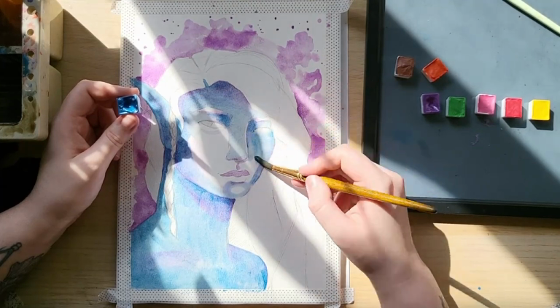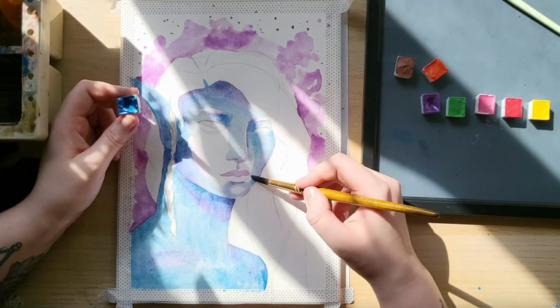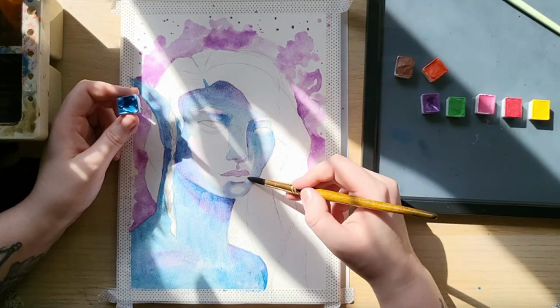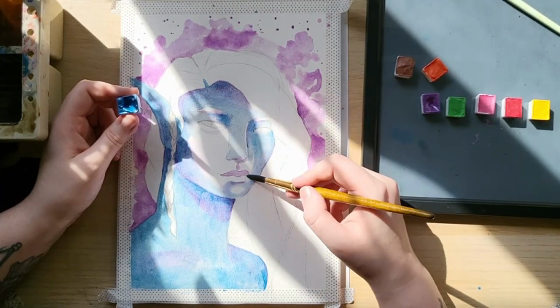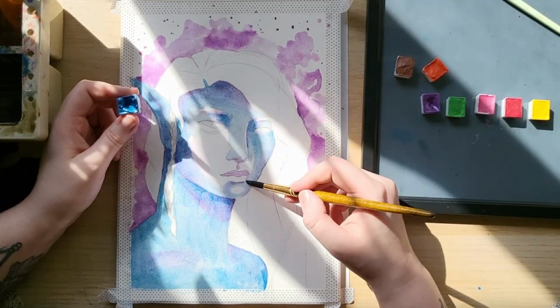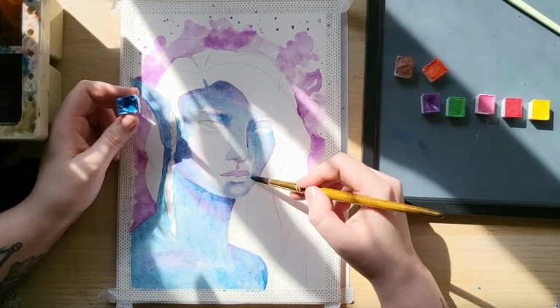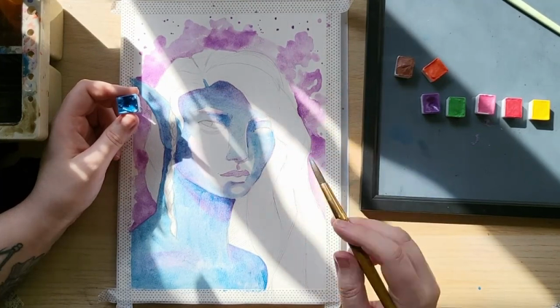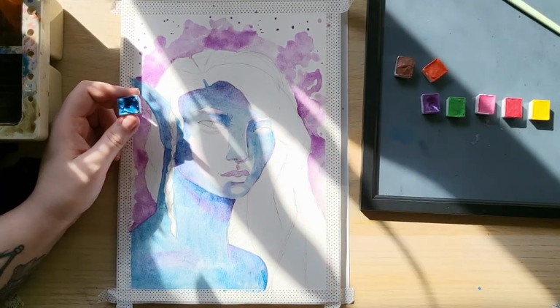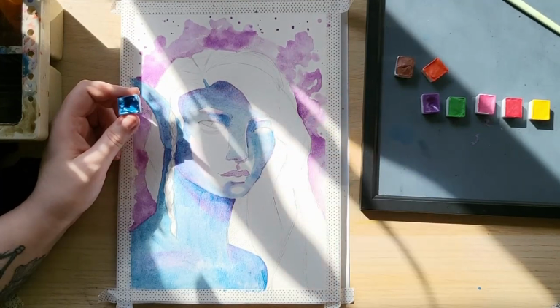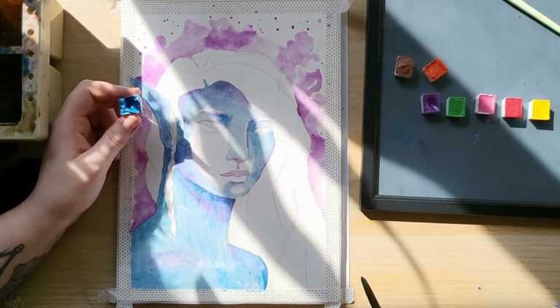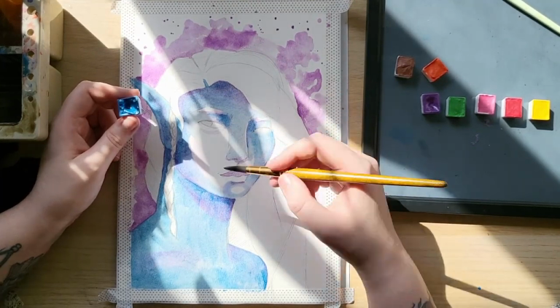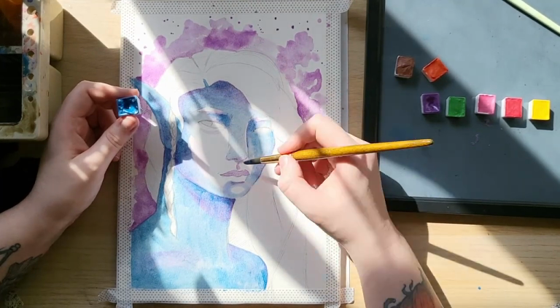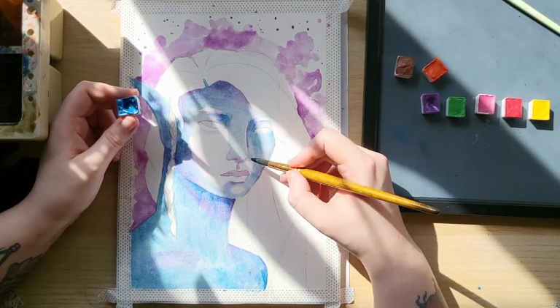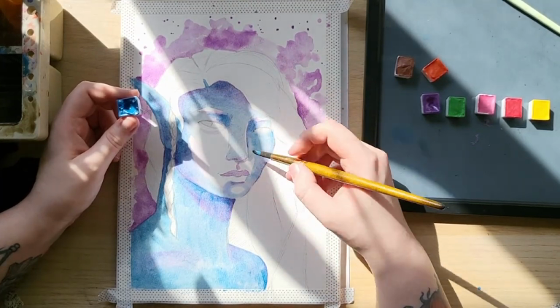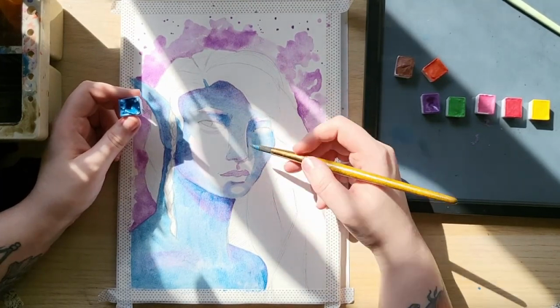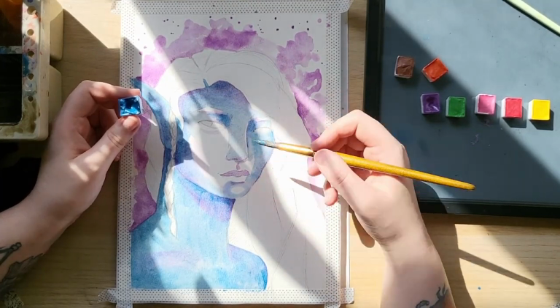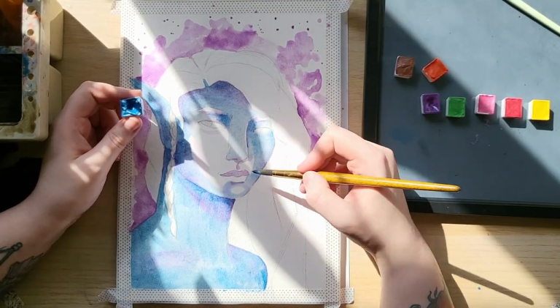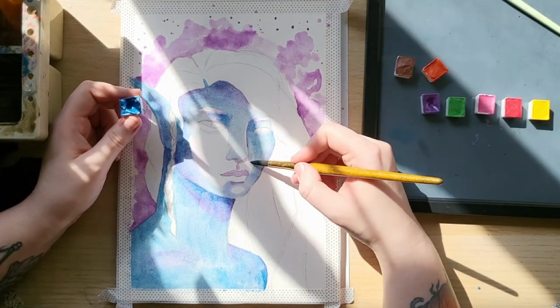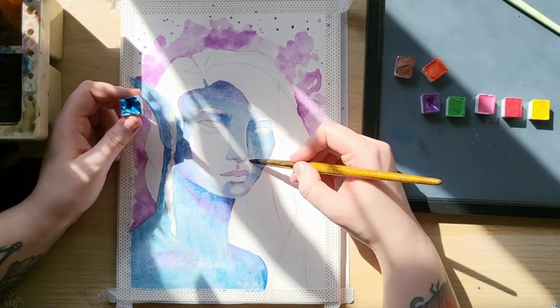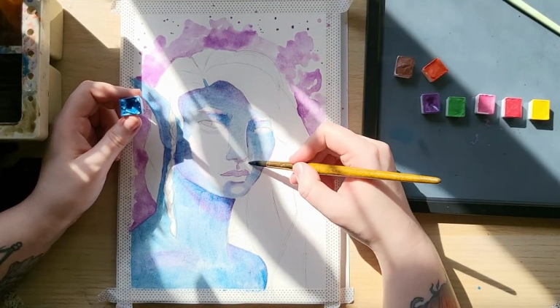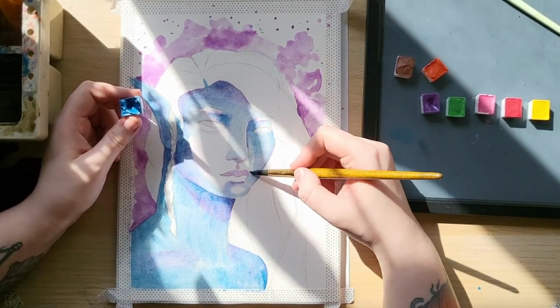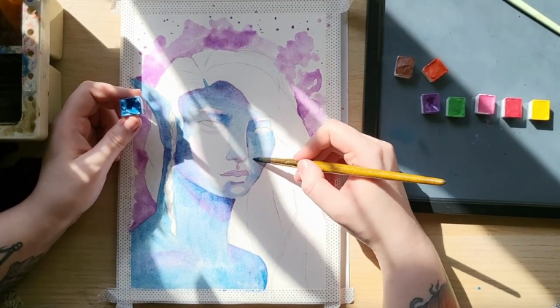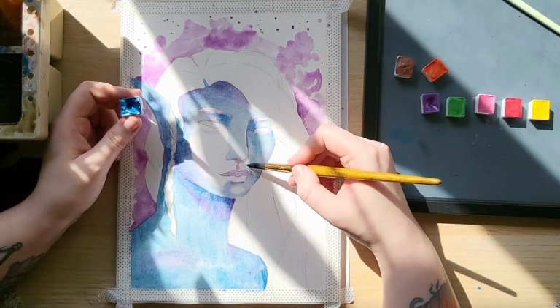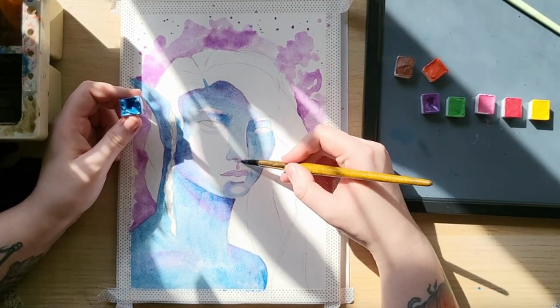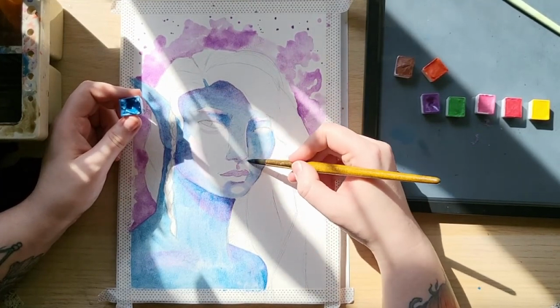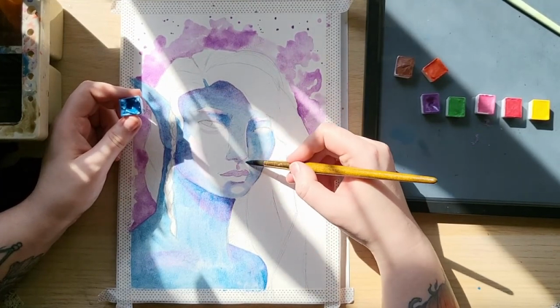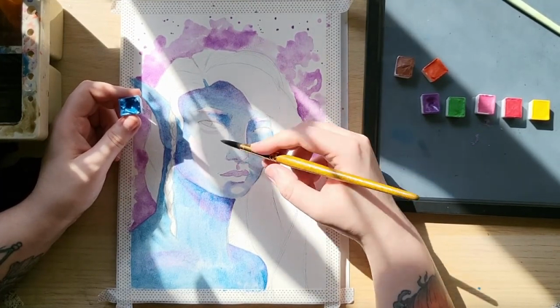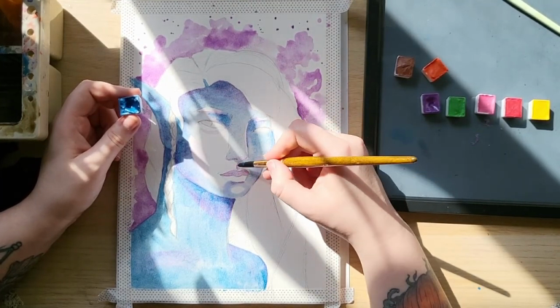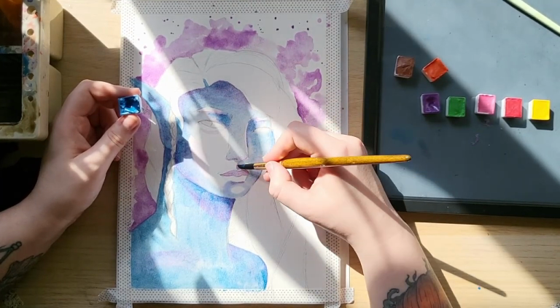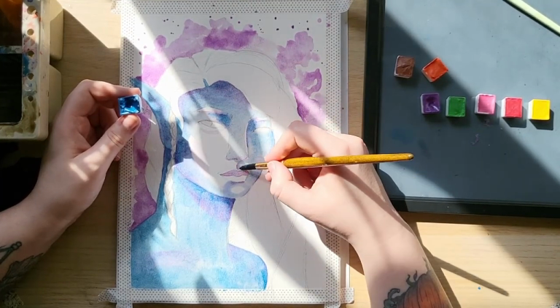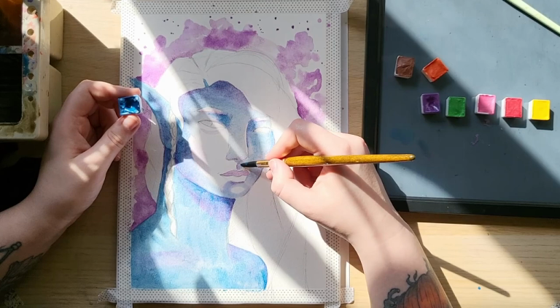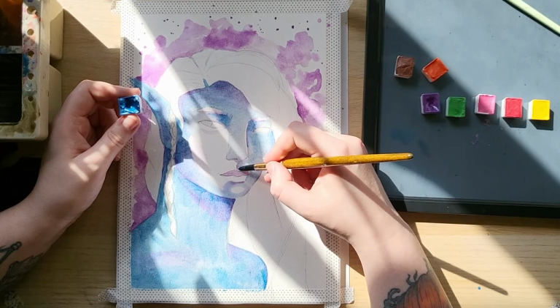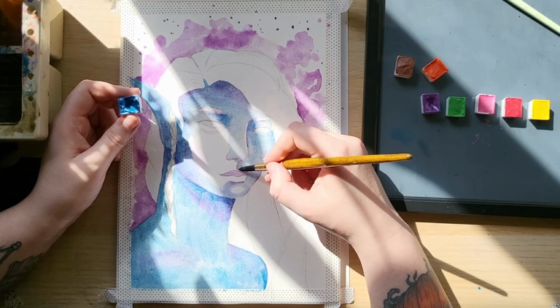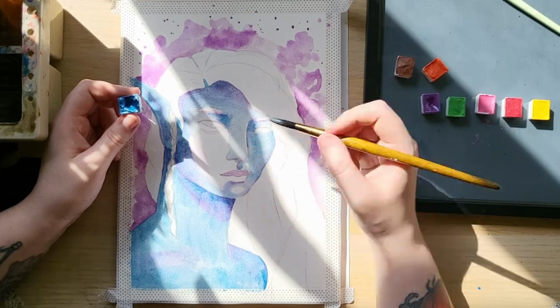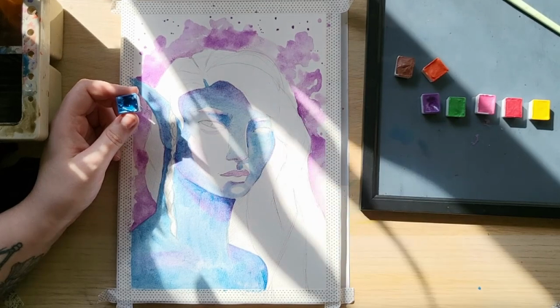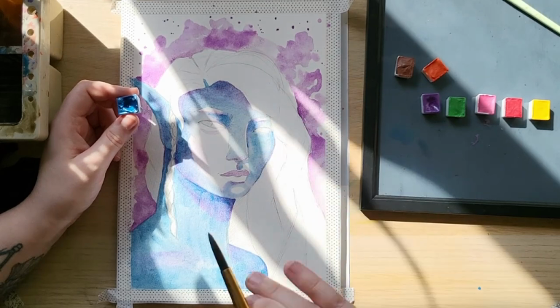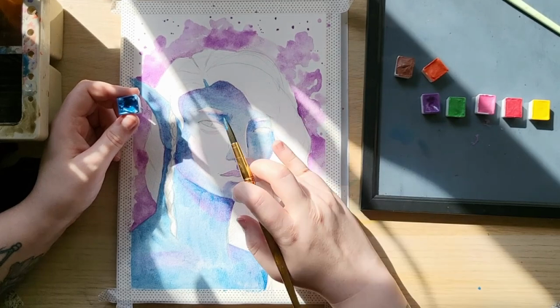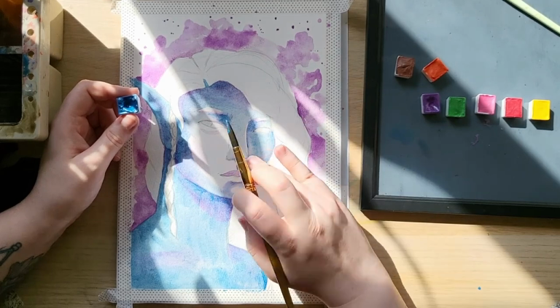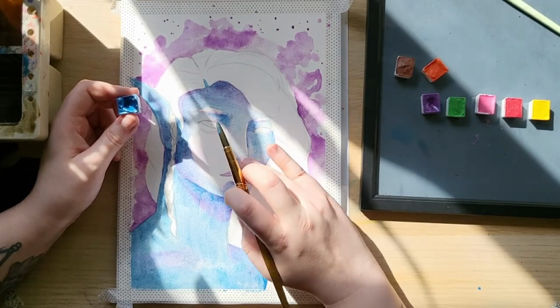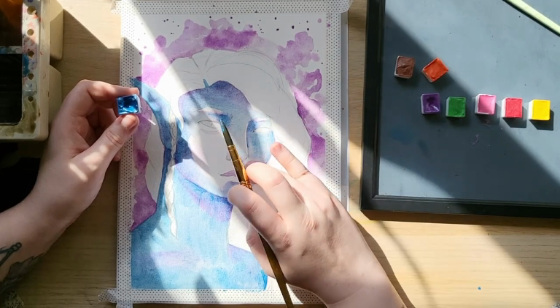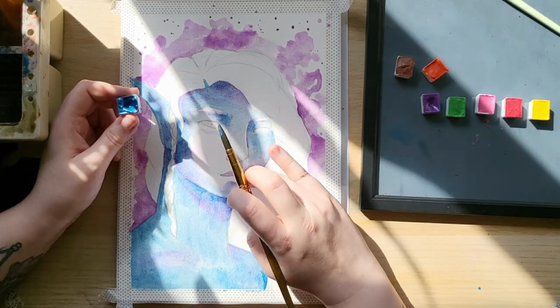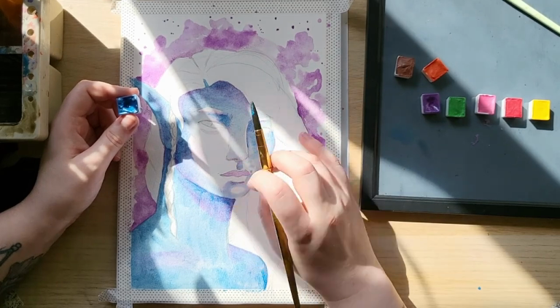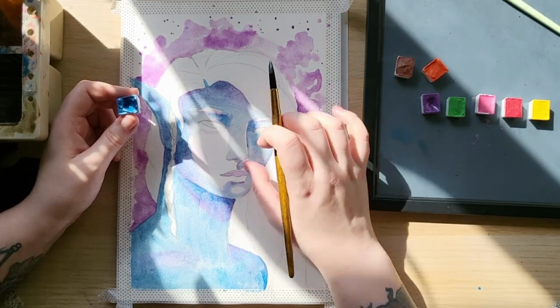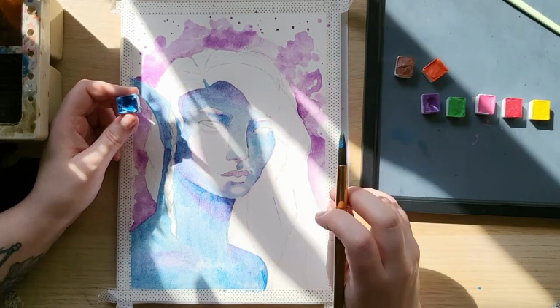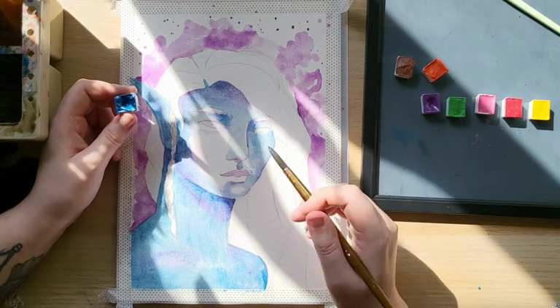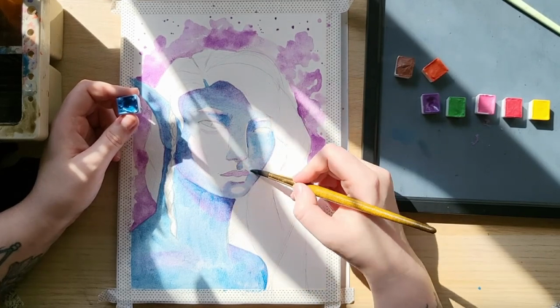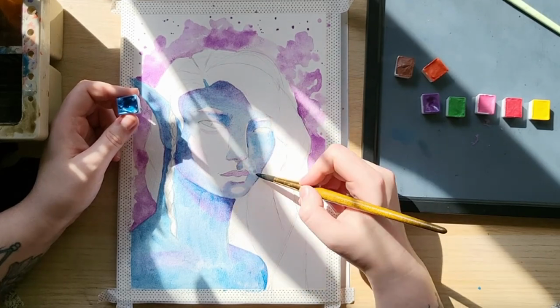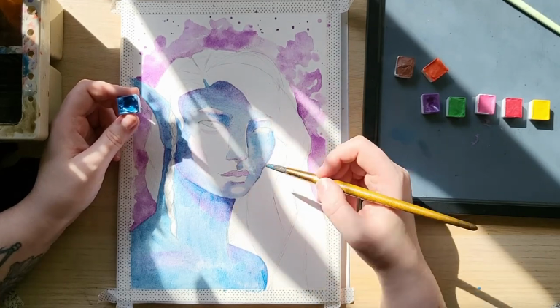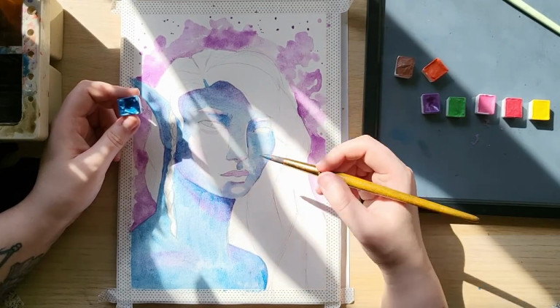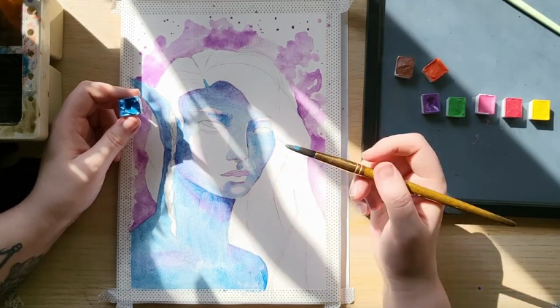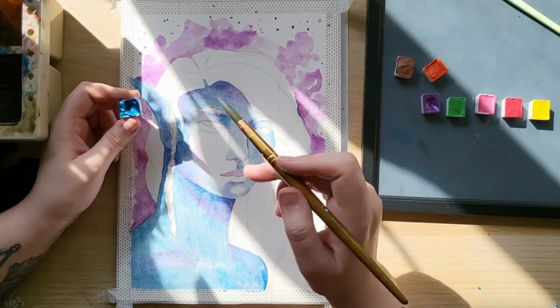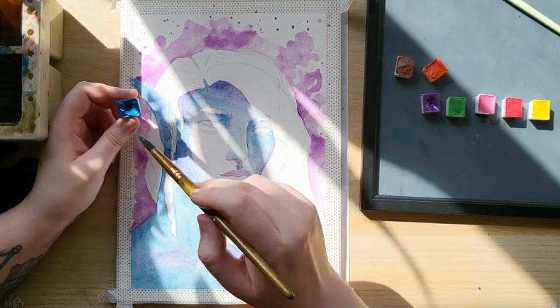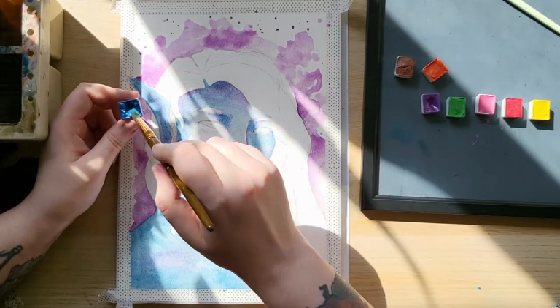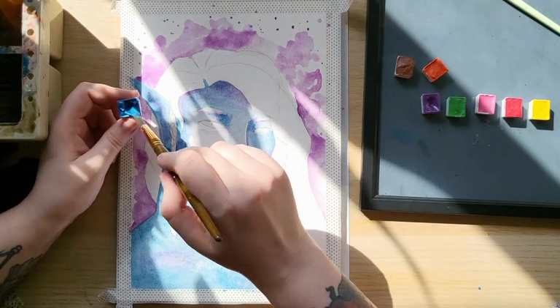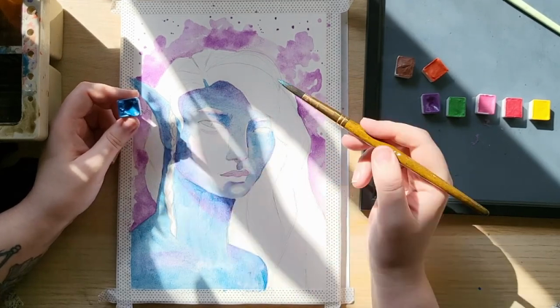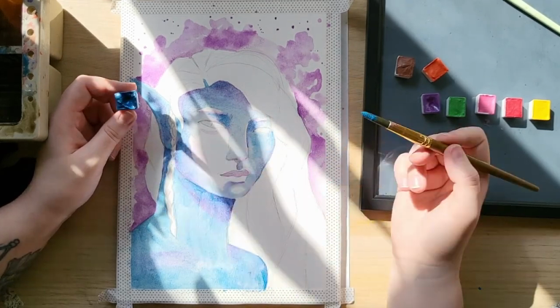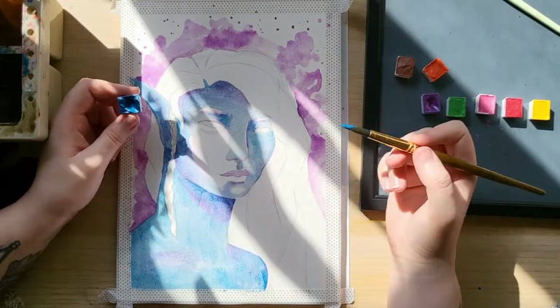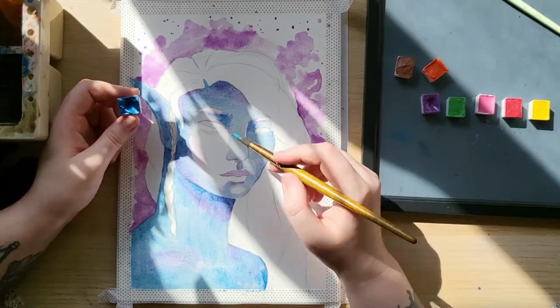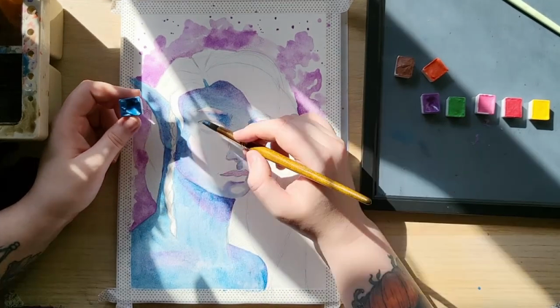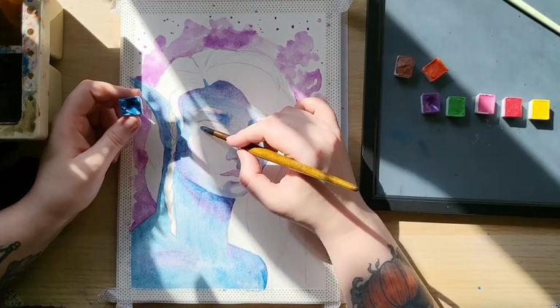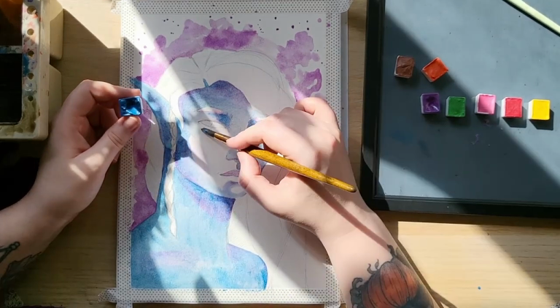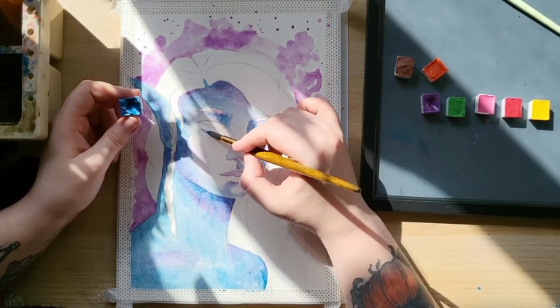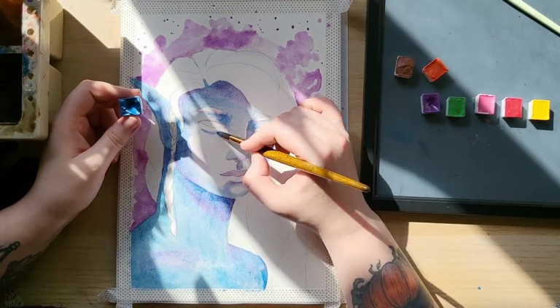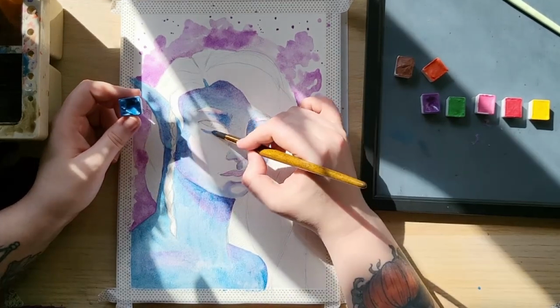Apologies for the lighting — it looks pretty but it's hard to see, but all I've got to work with right now is natural light, so I am at its mercy.